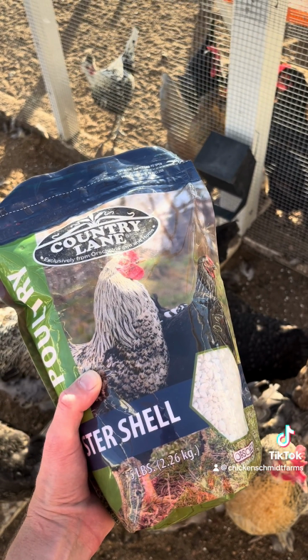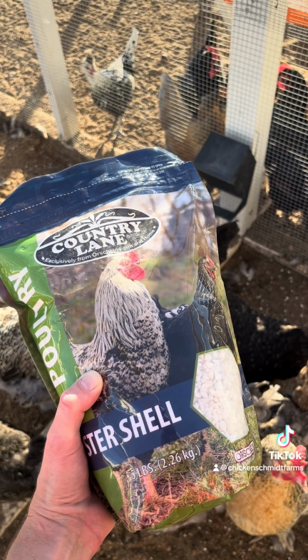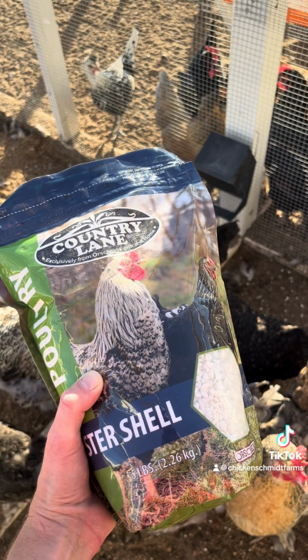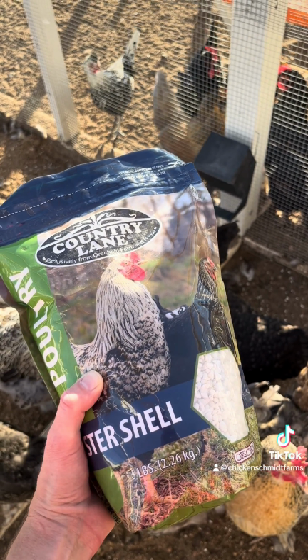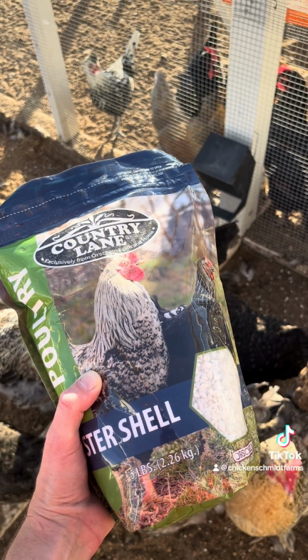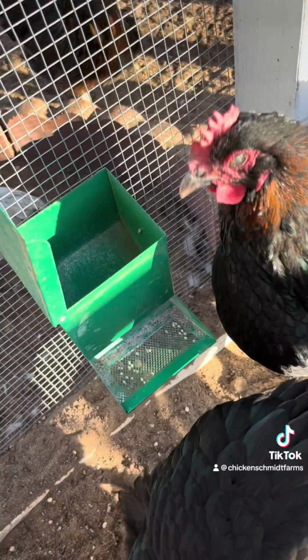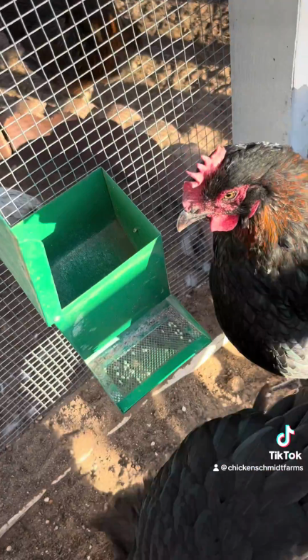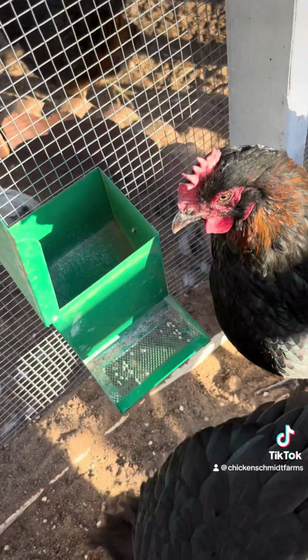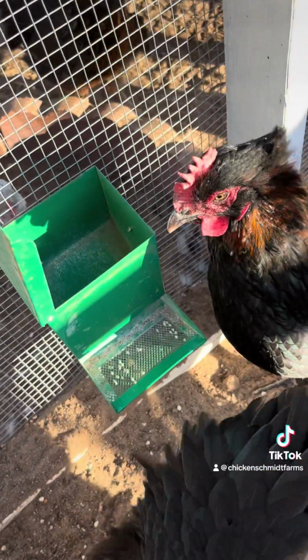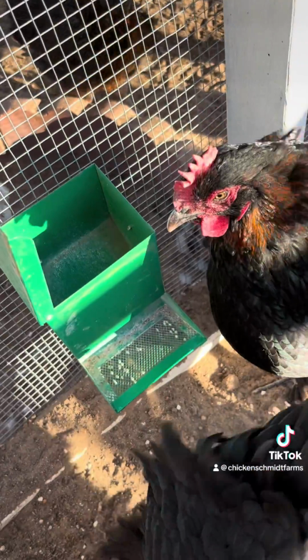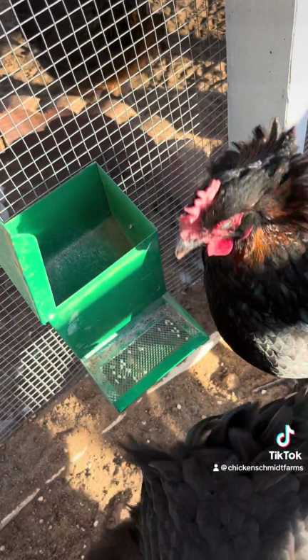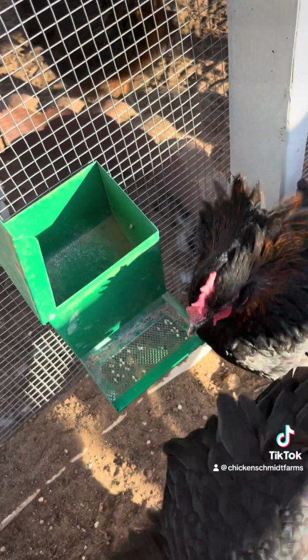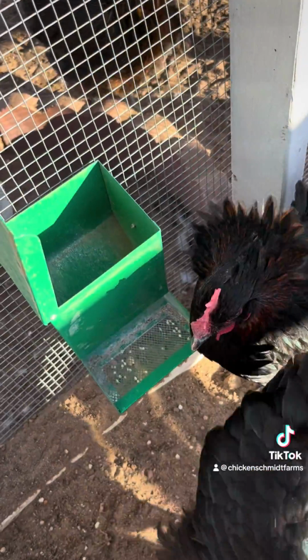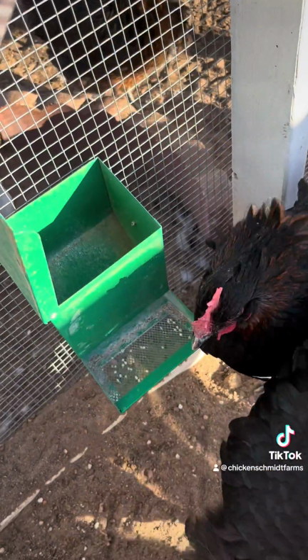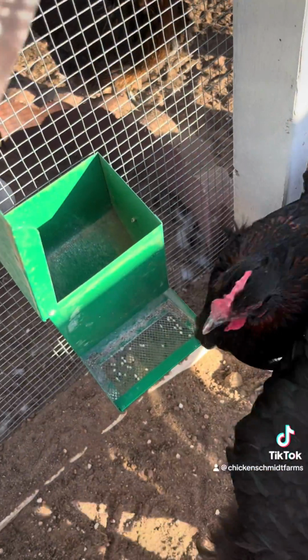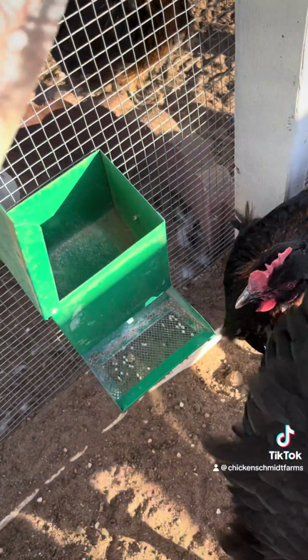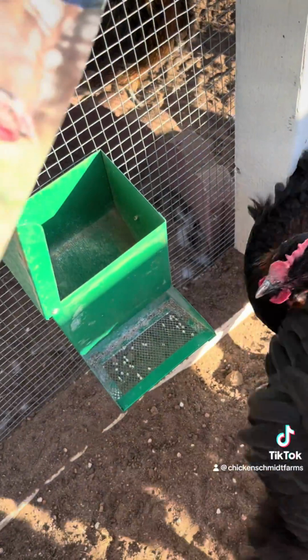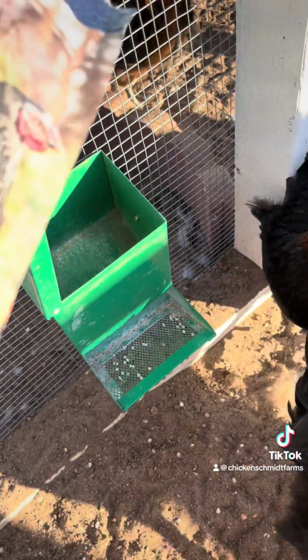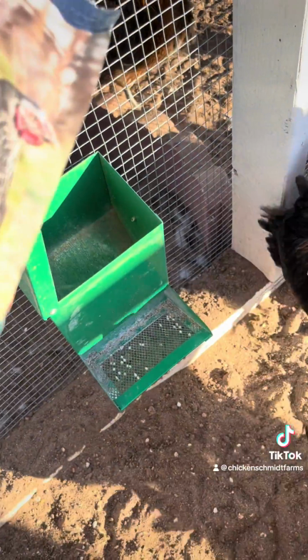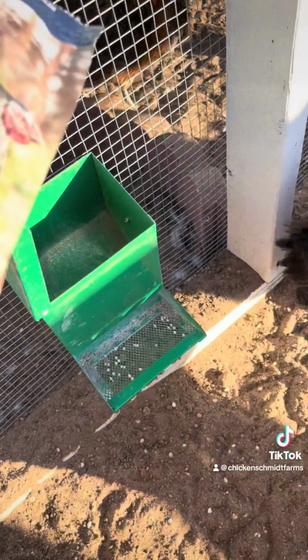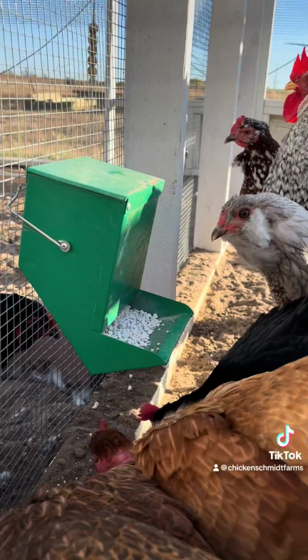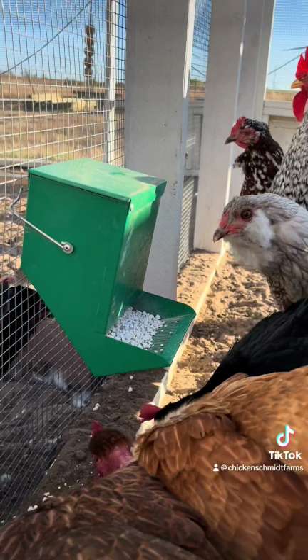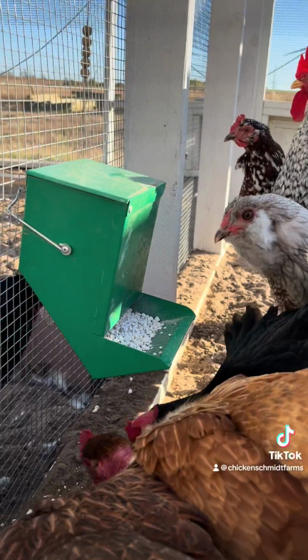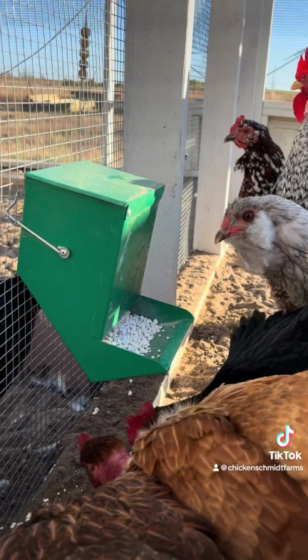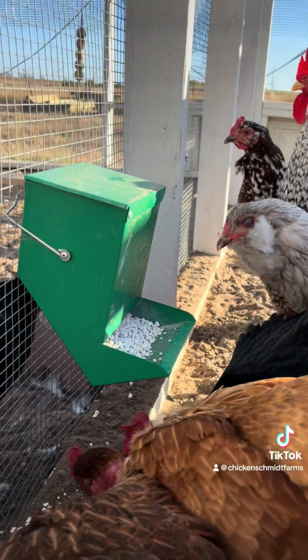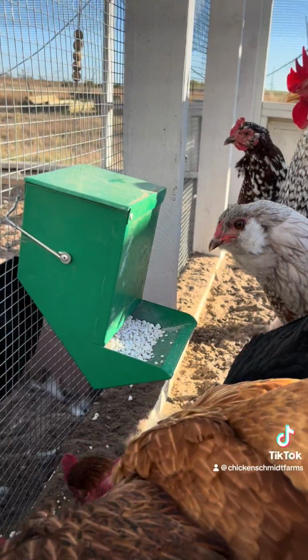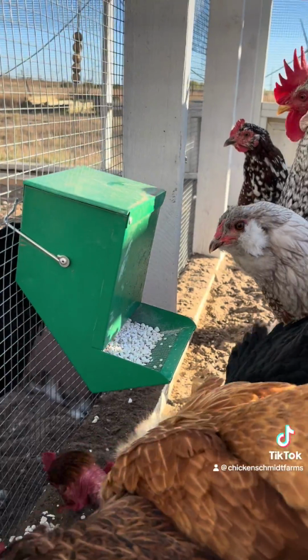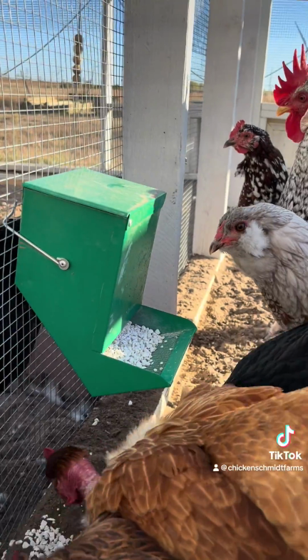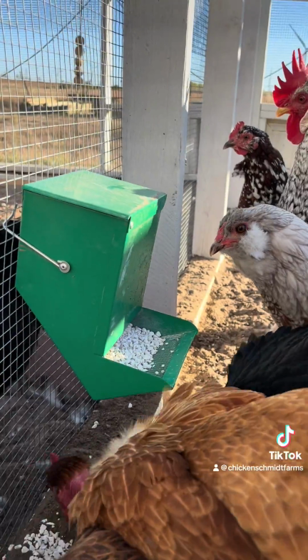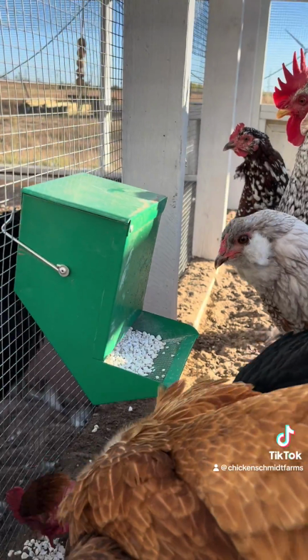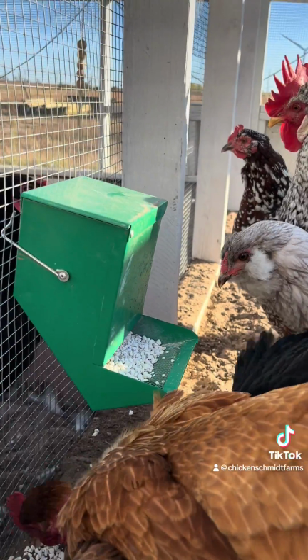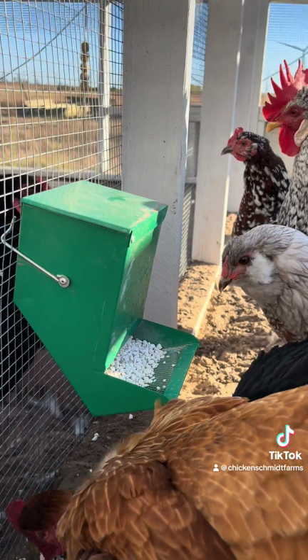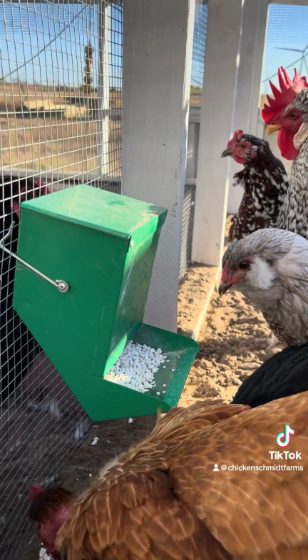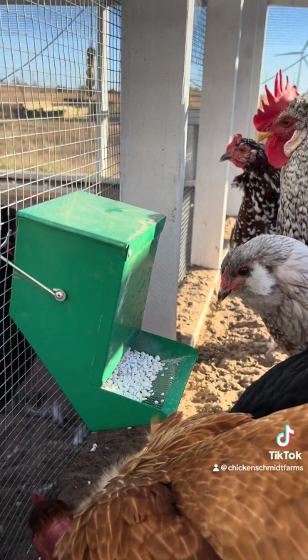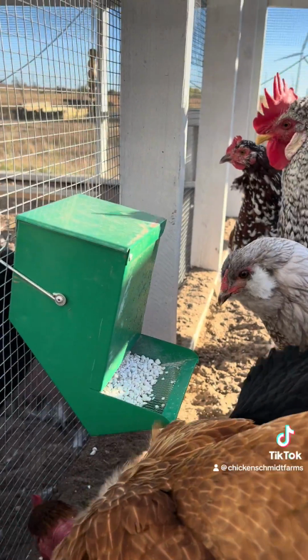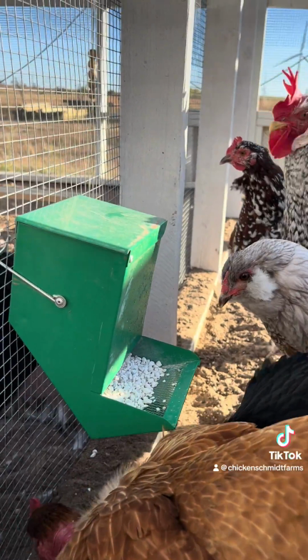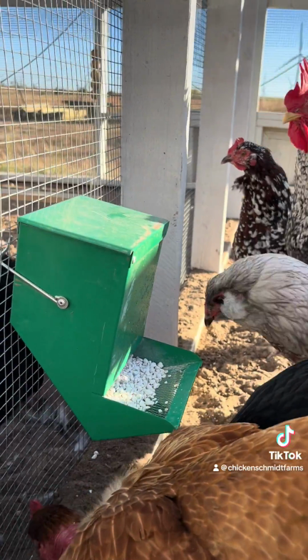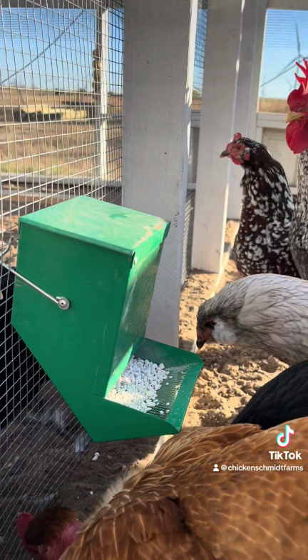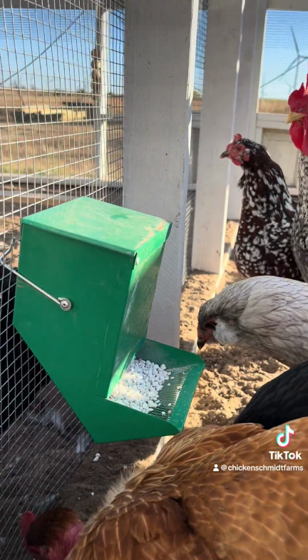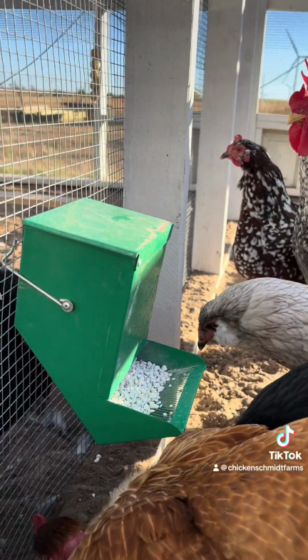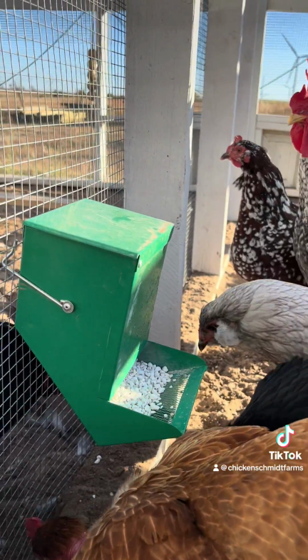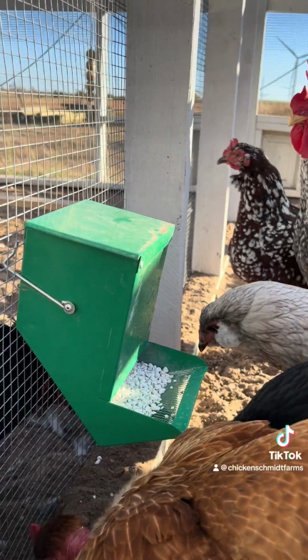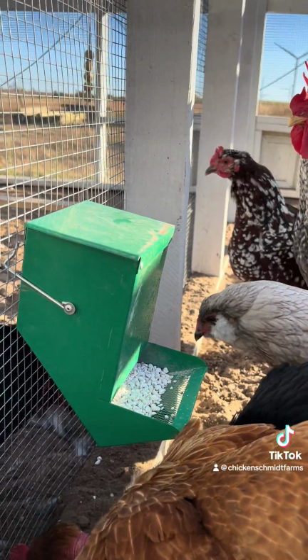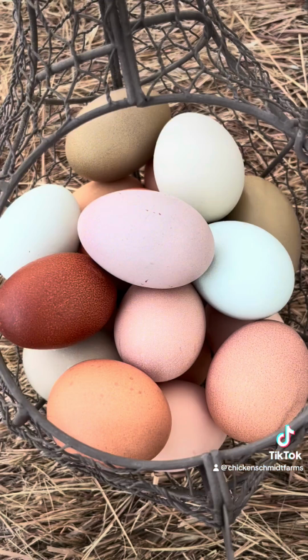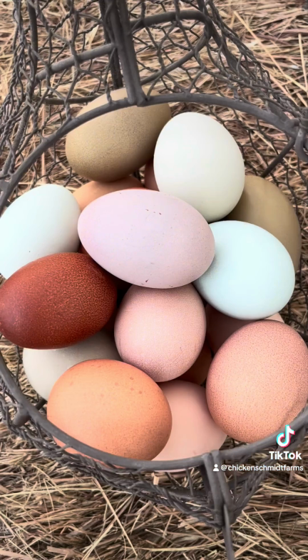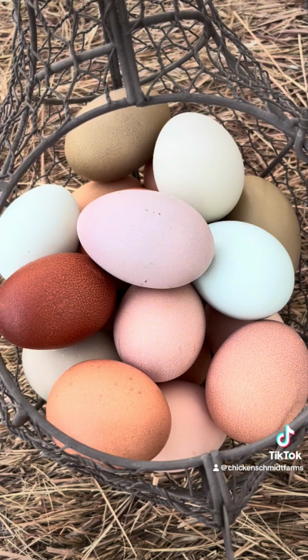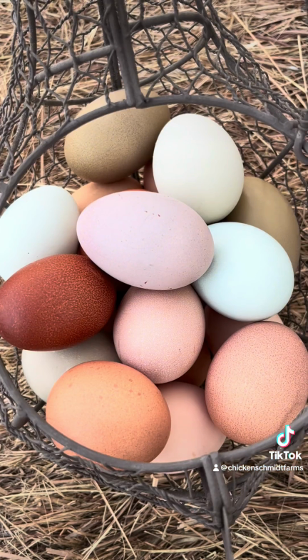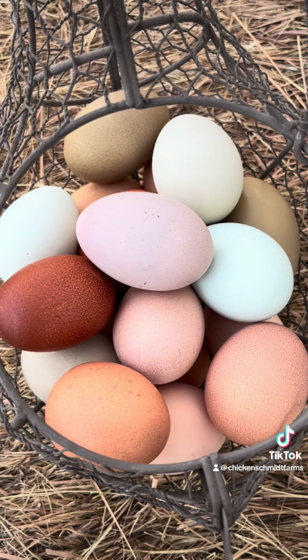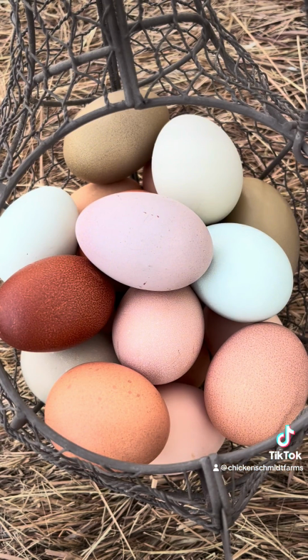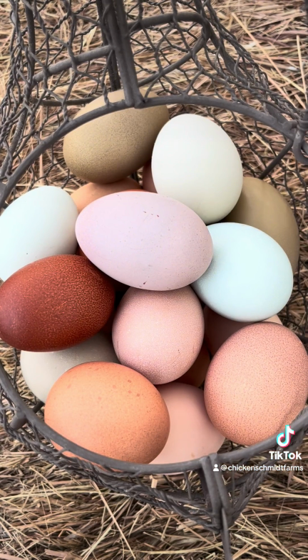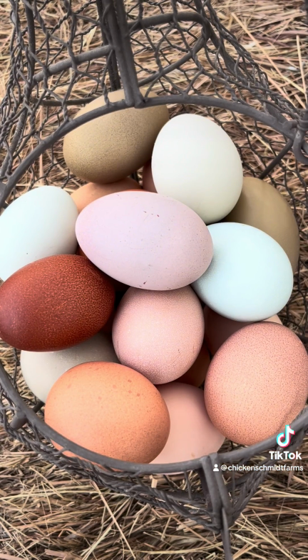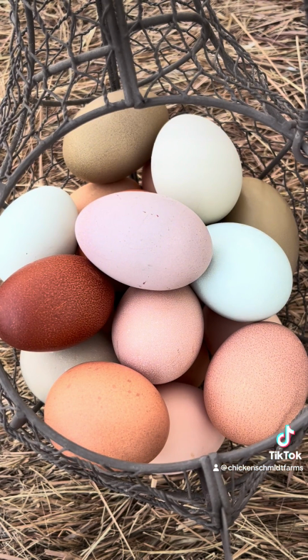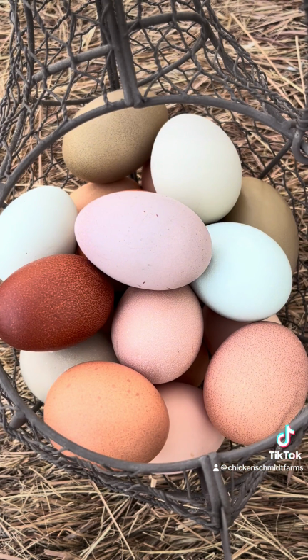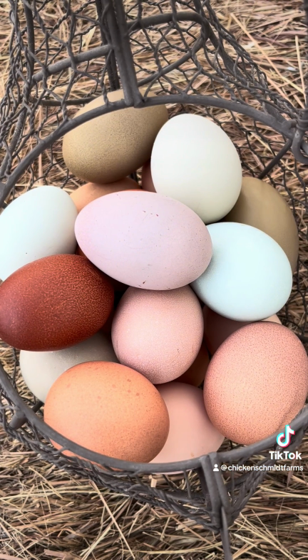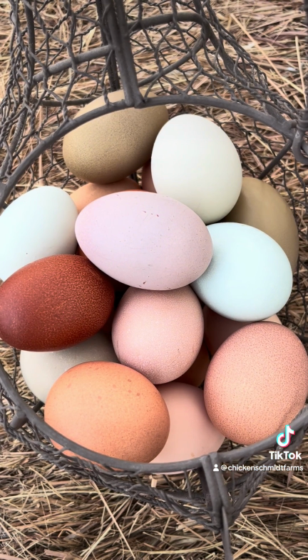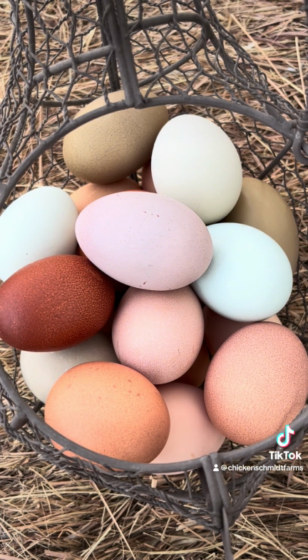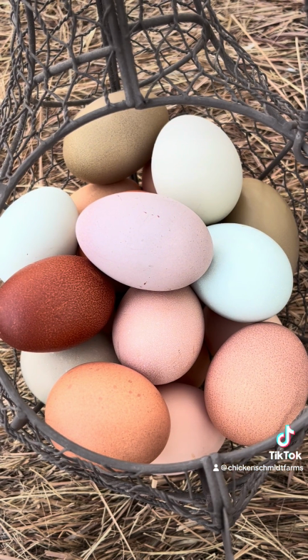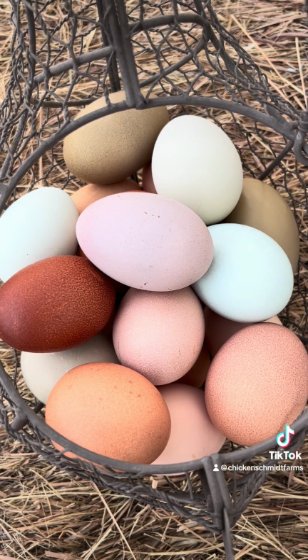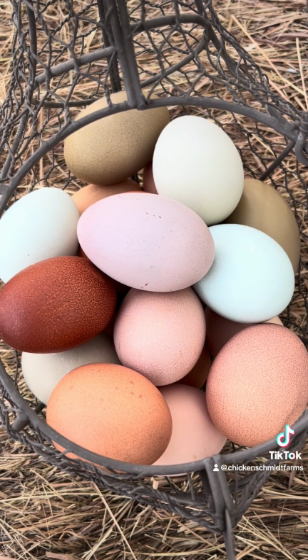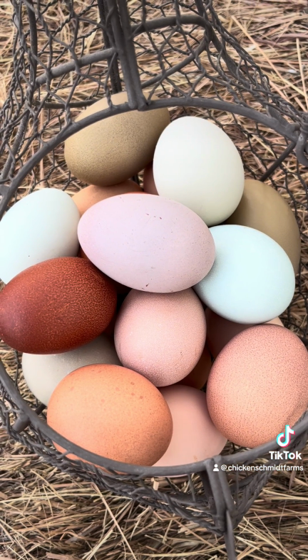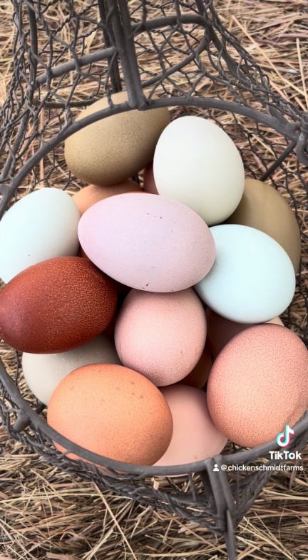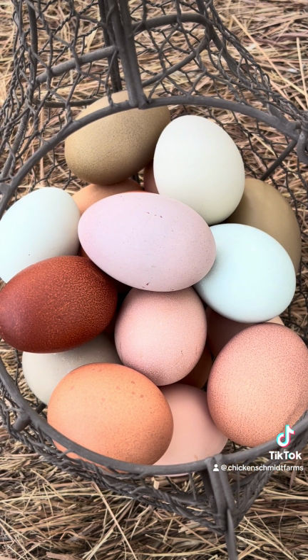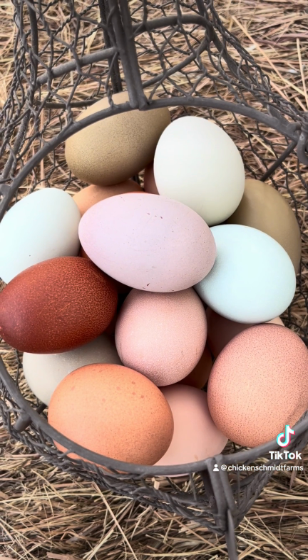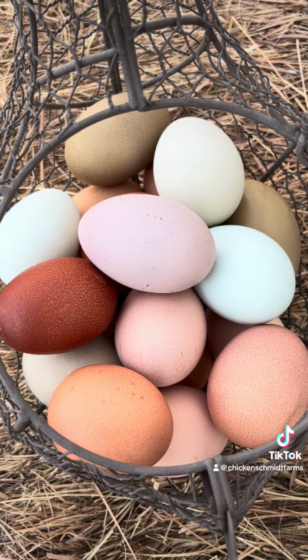Keep an eye on your nest boxes, feed a quality feed, and always offer free choice oyster shell to your laying hens. More egg abnormalities coming in part two.